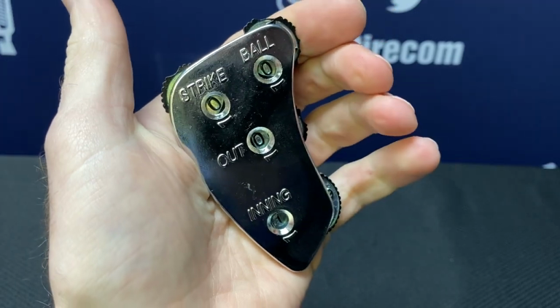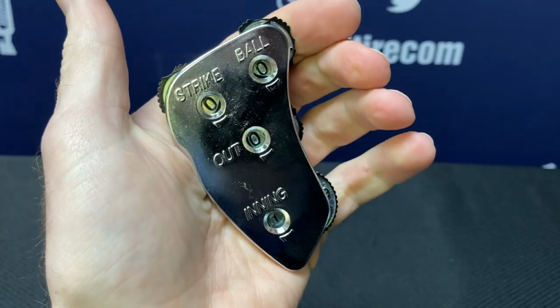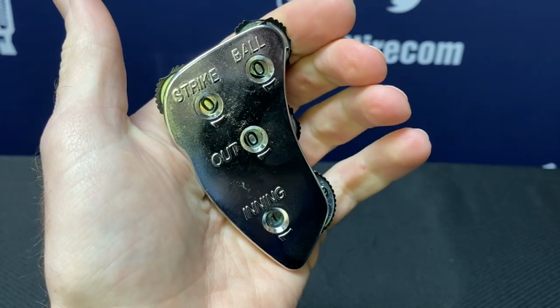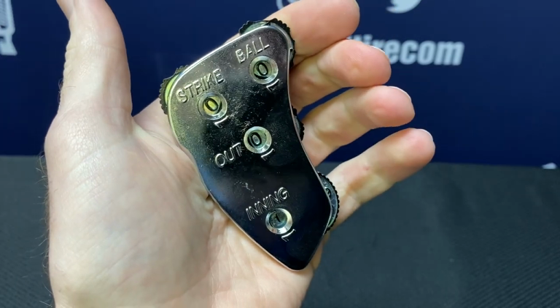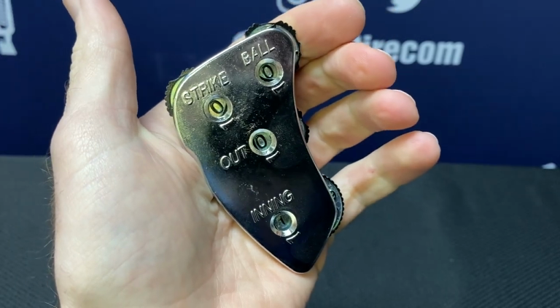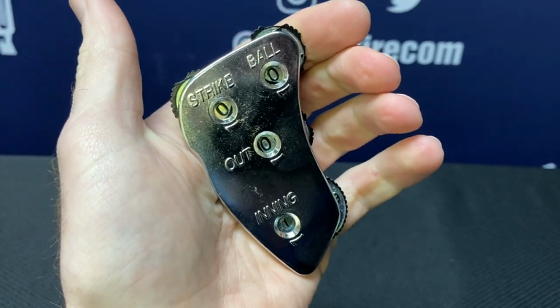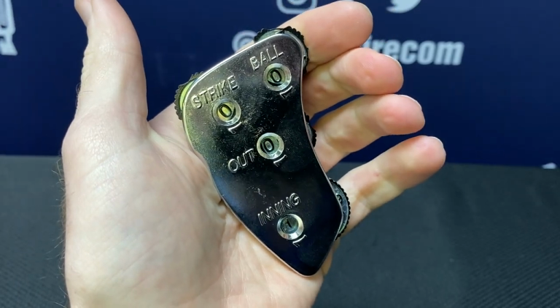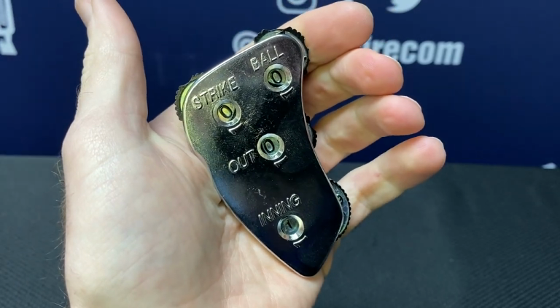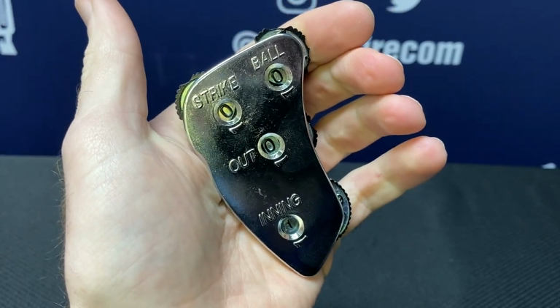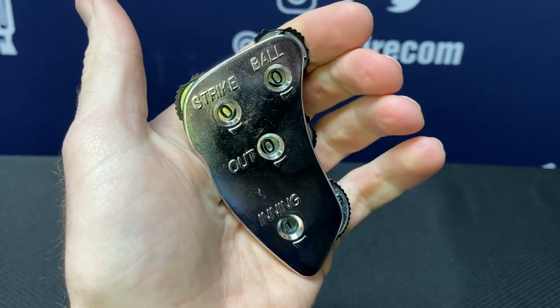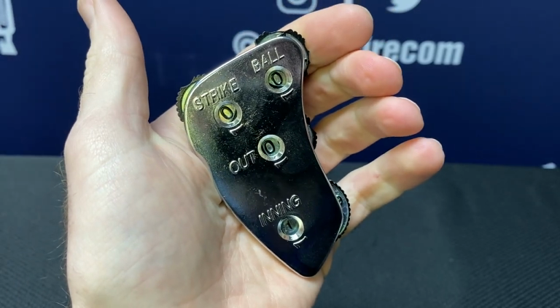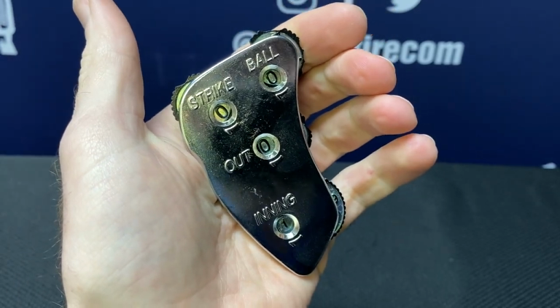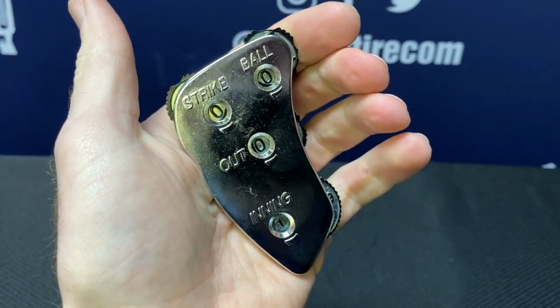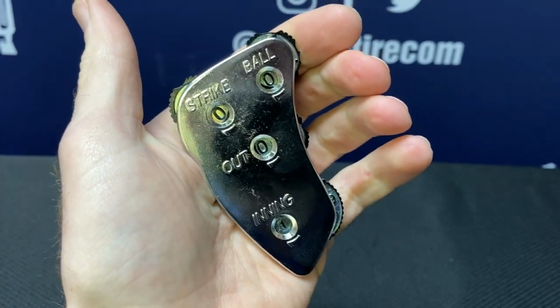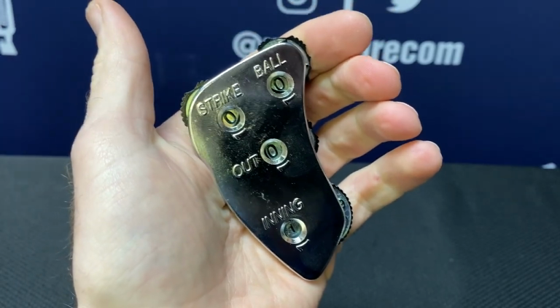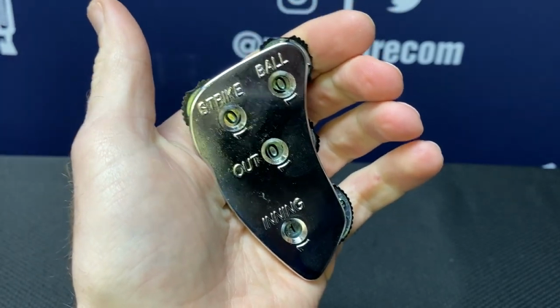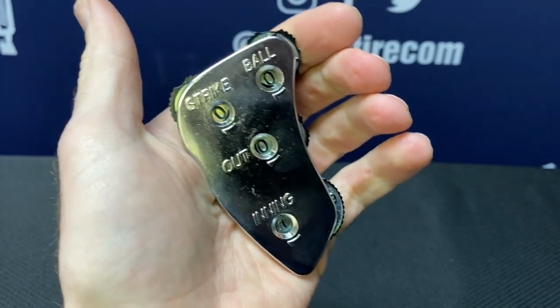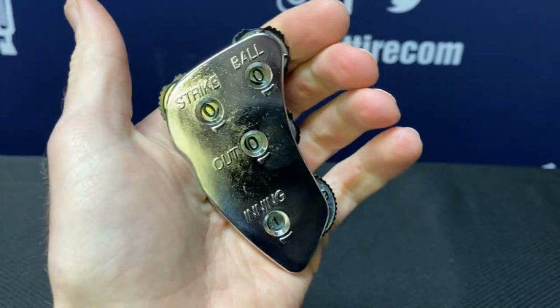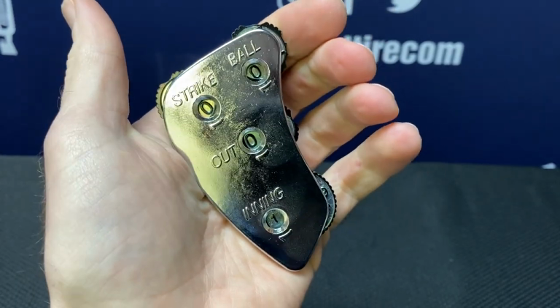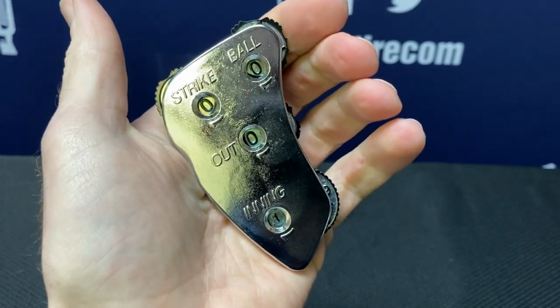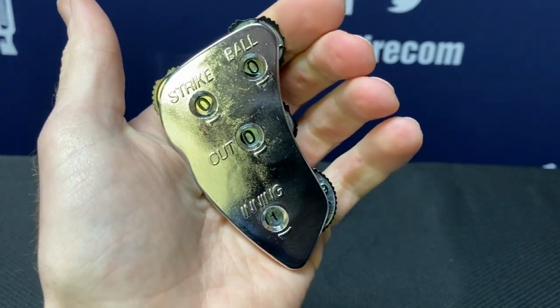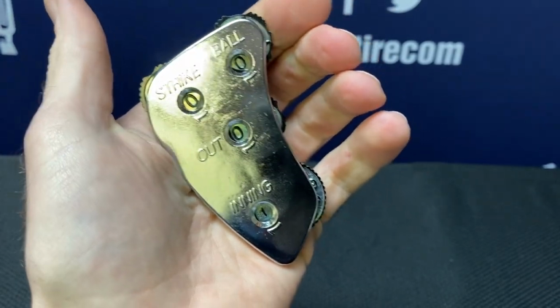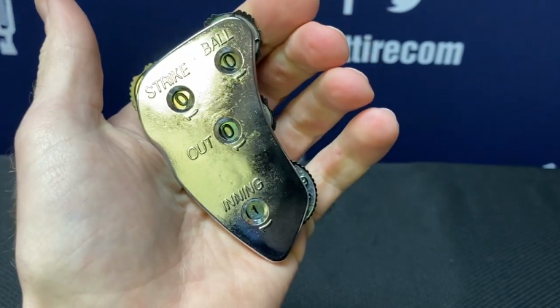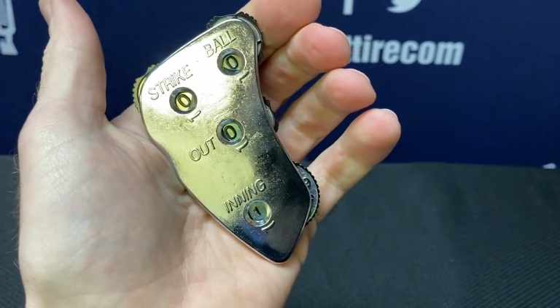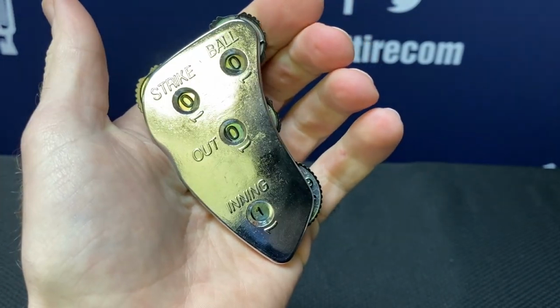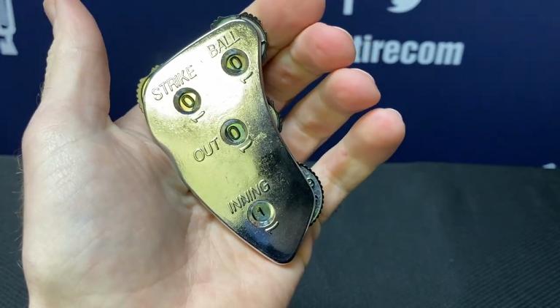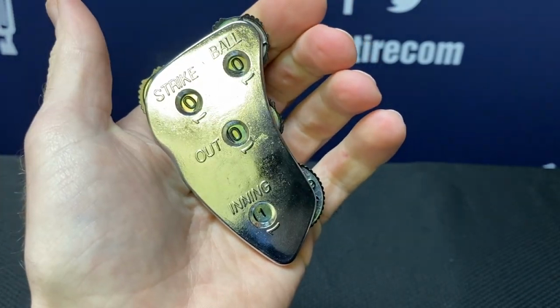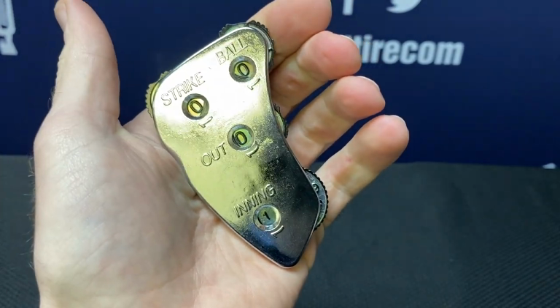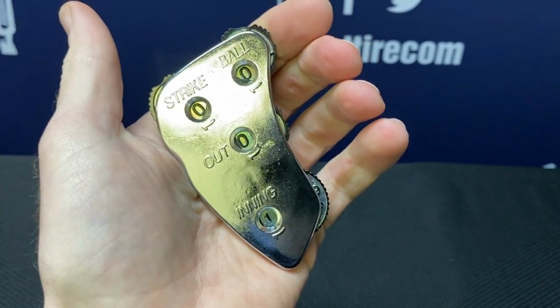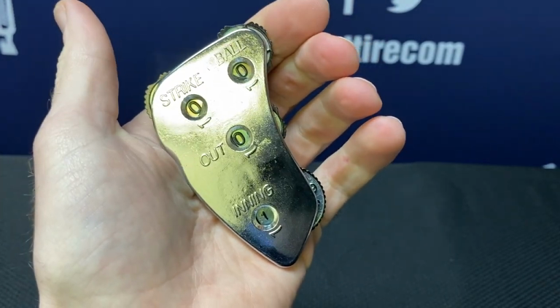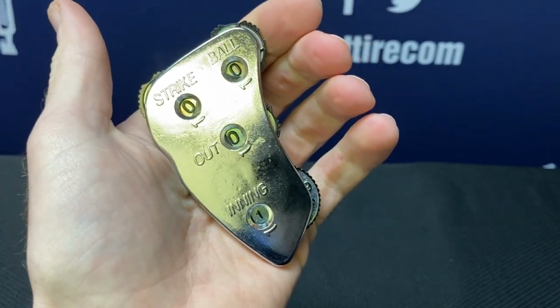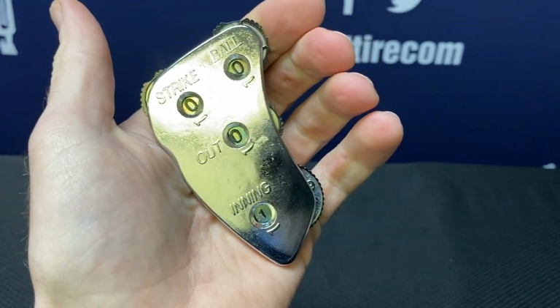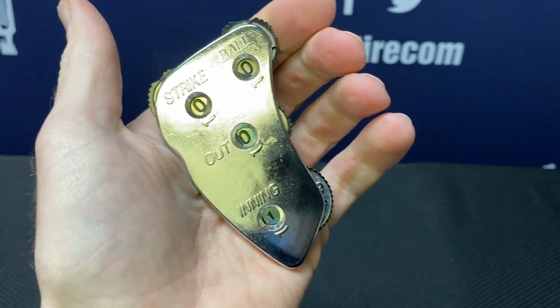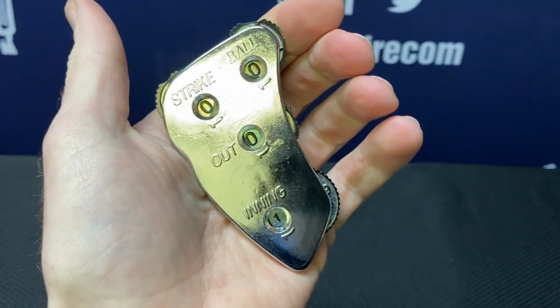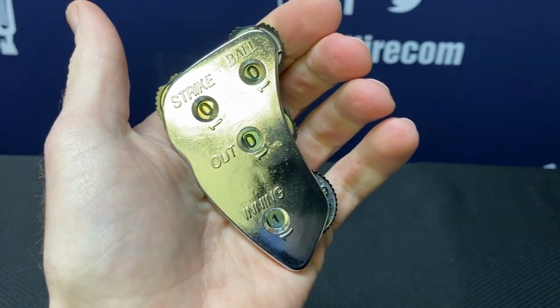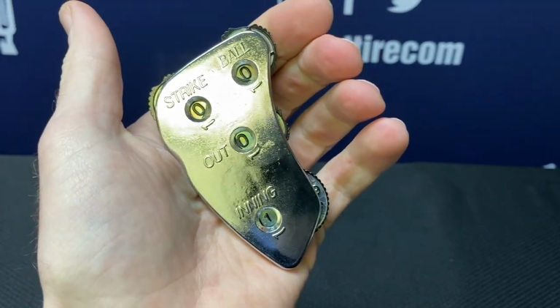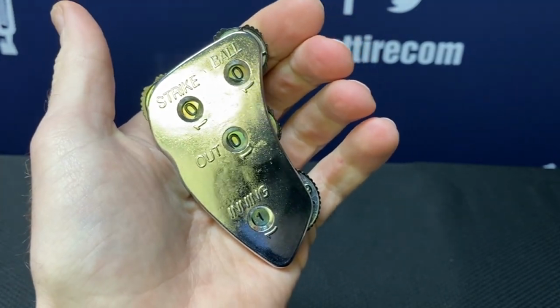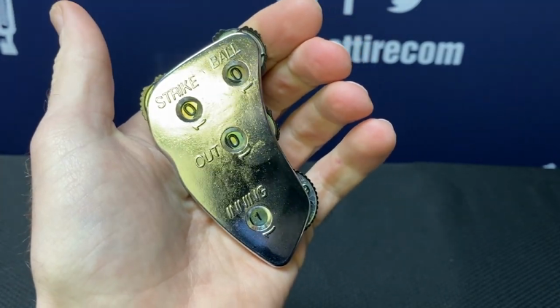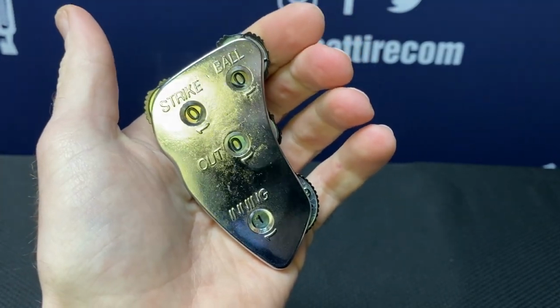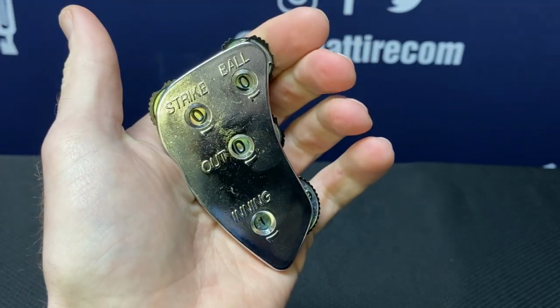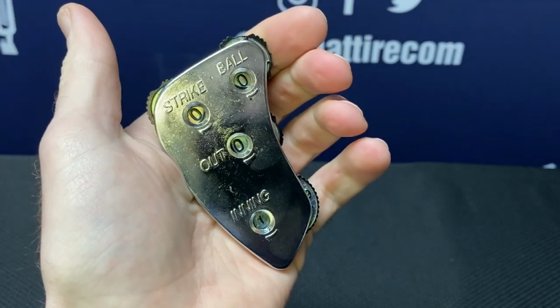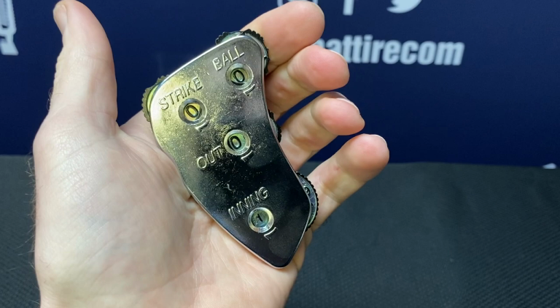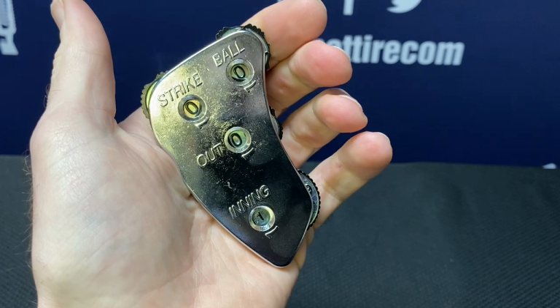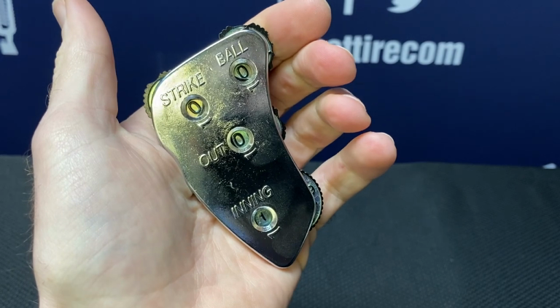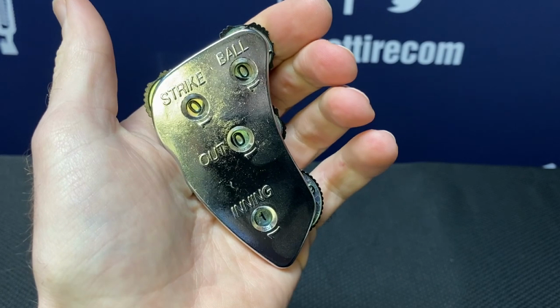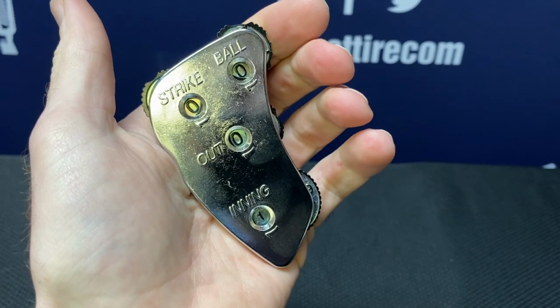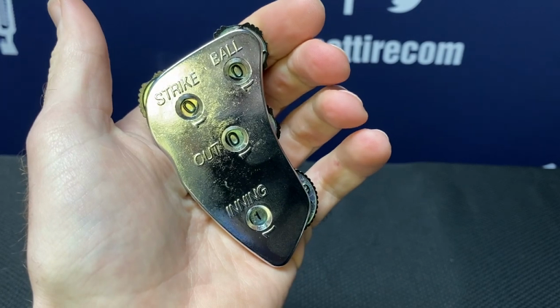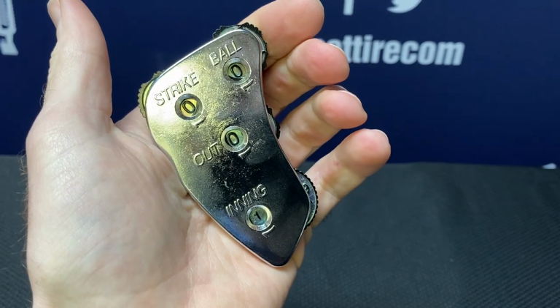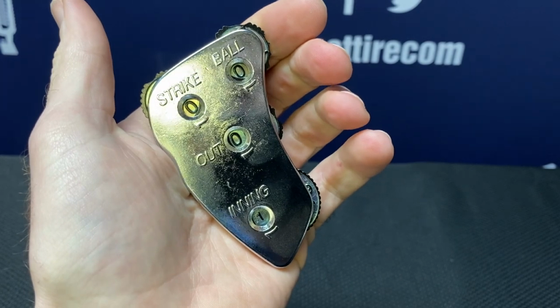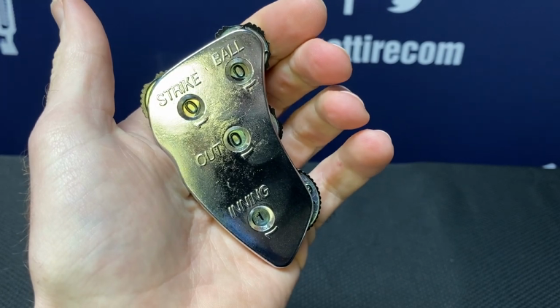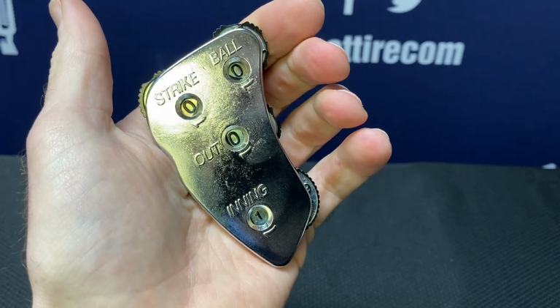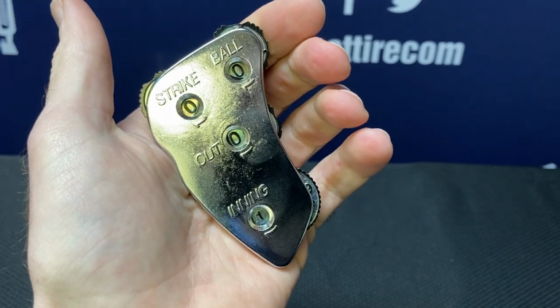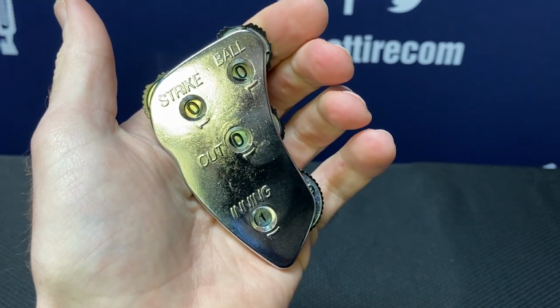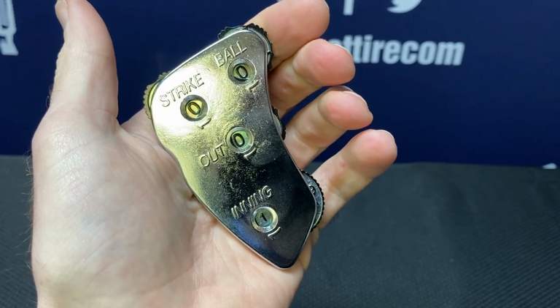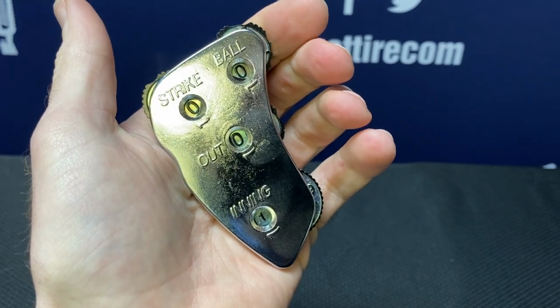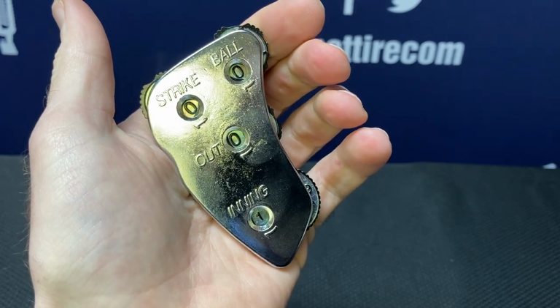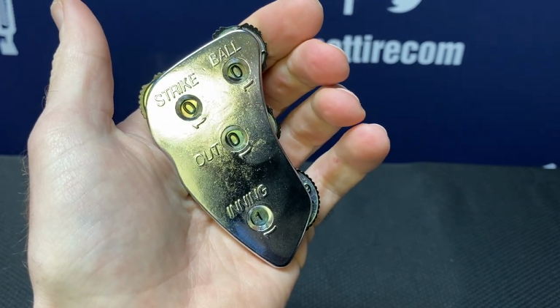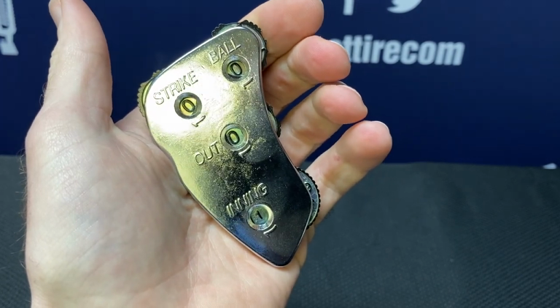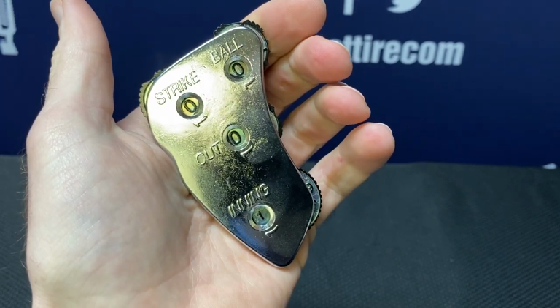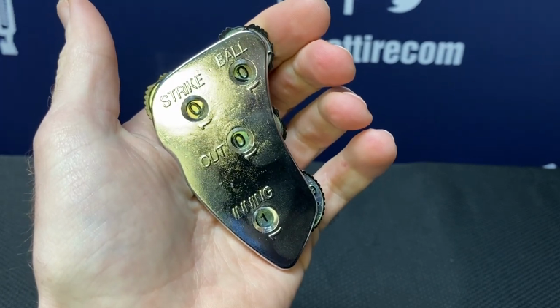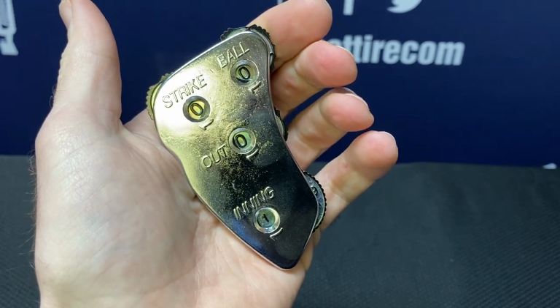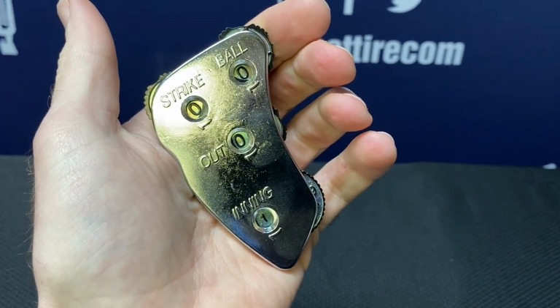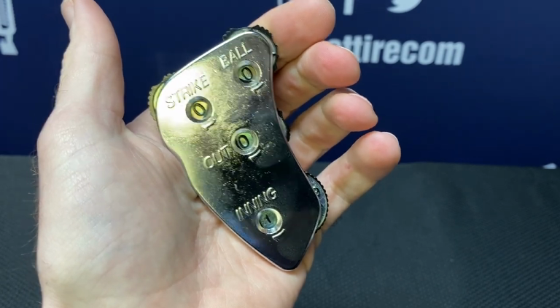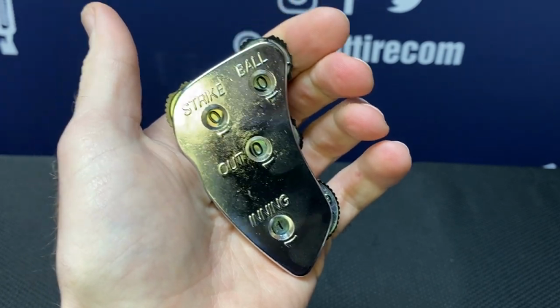Welcome to unbattire.com. Here's your official two-minute review on the All-Star 4-Dial Metal Die Cast Indicator.